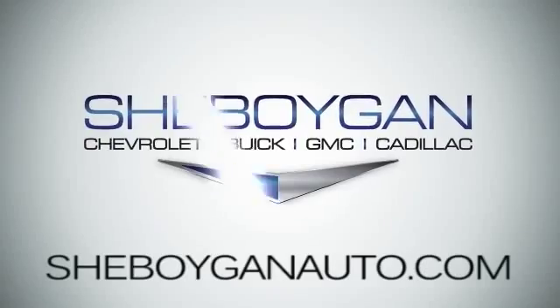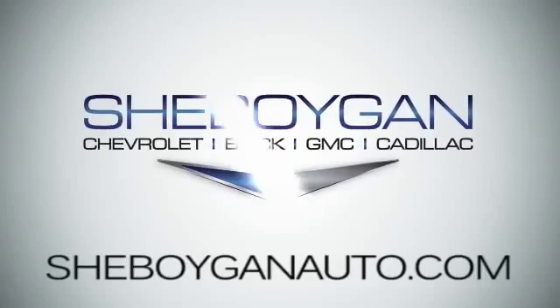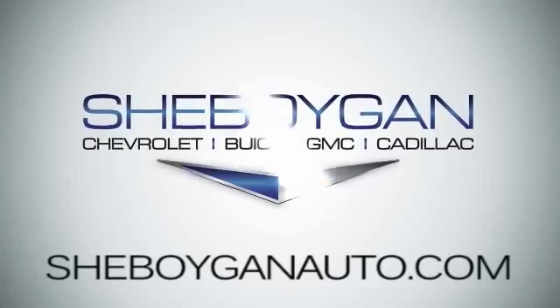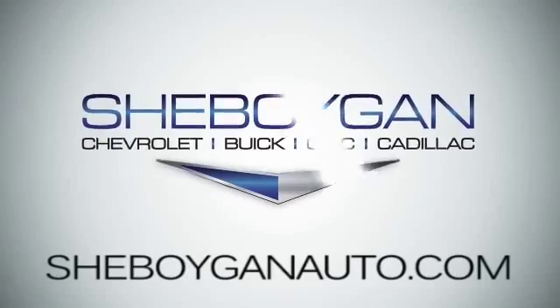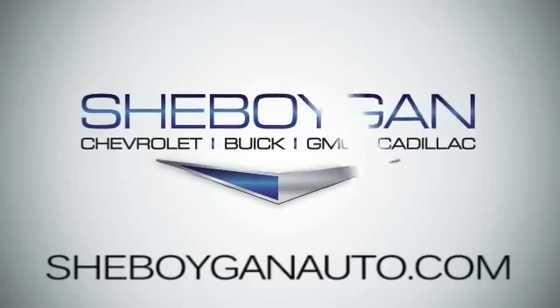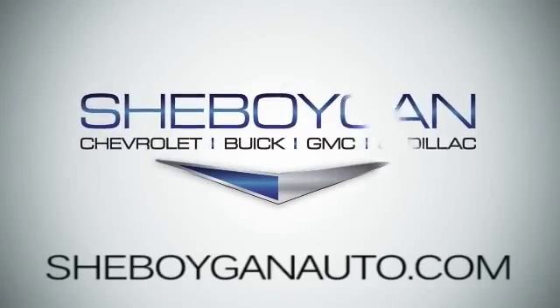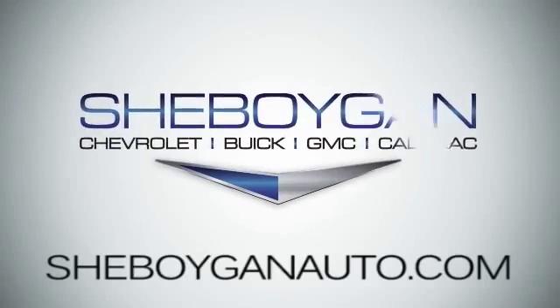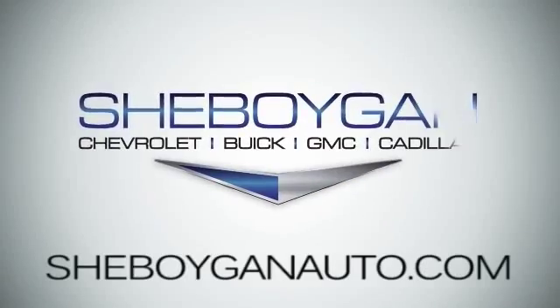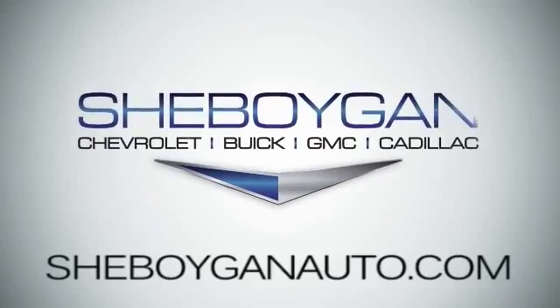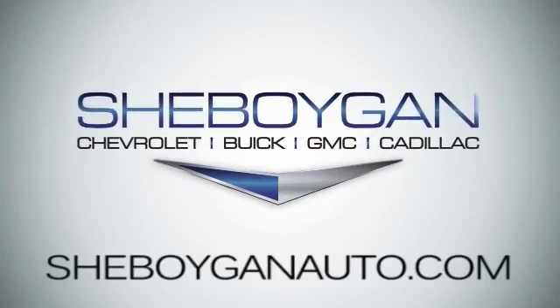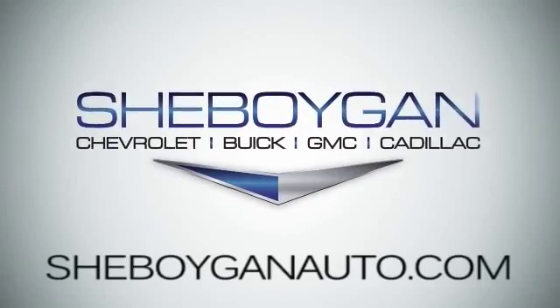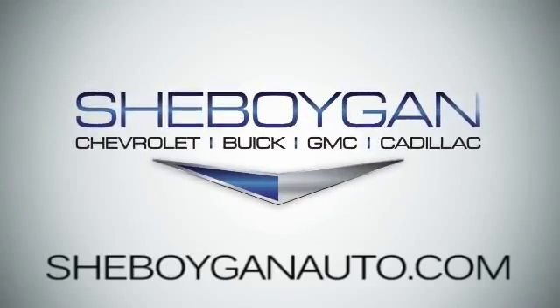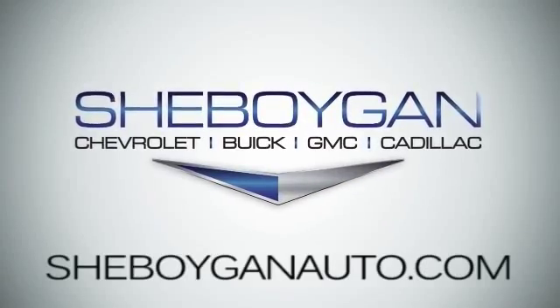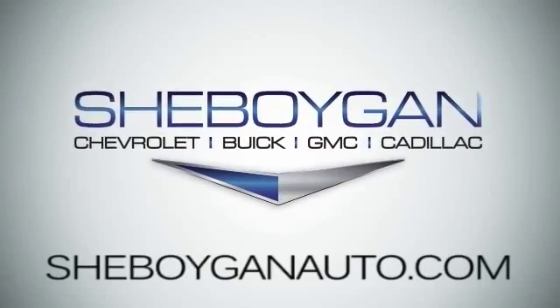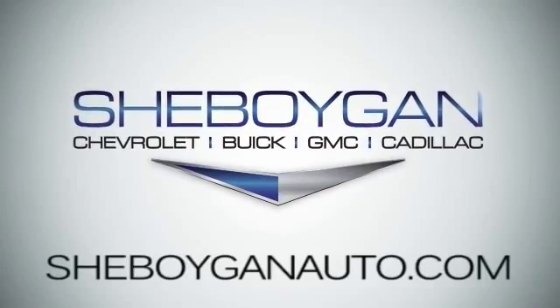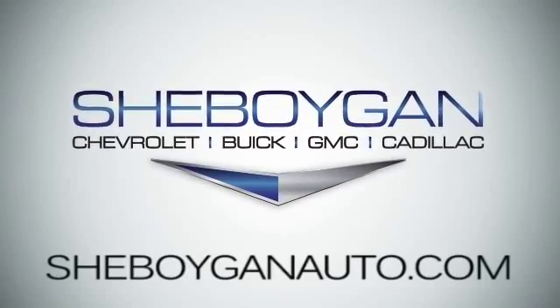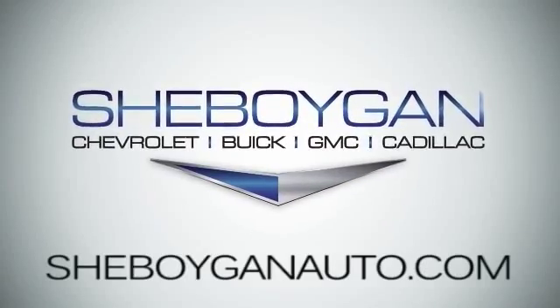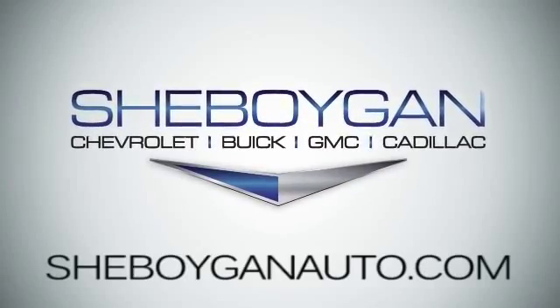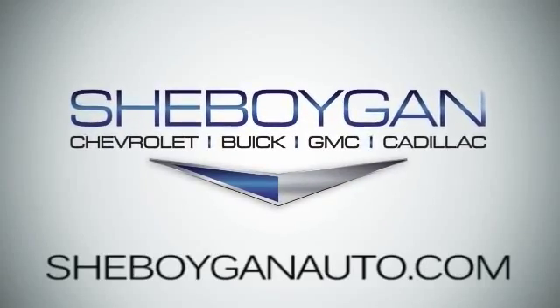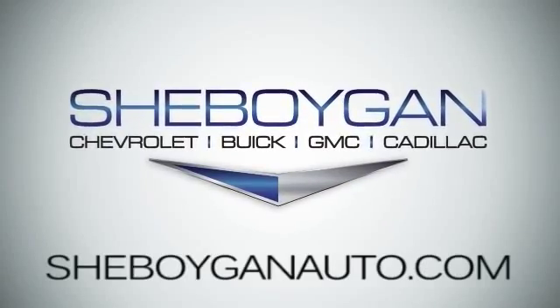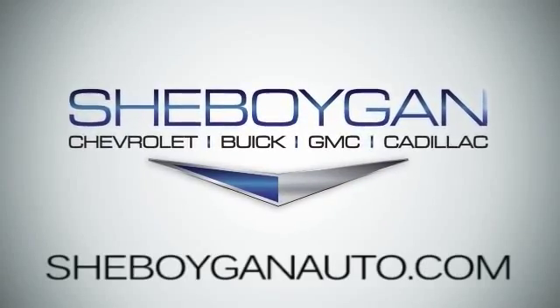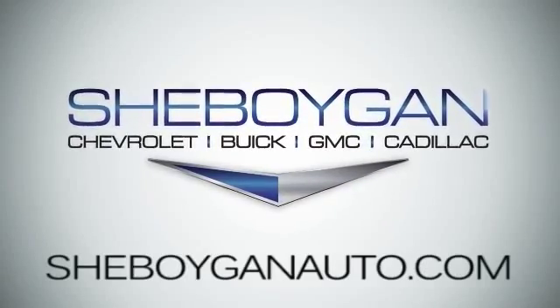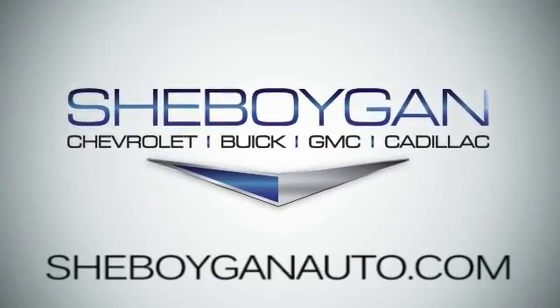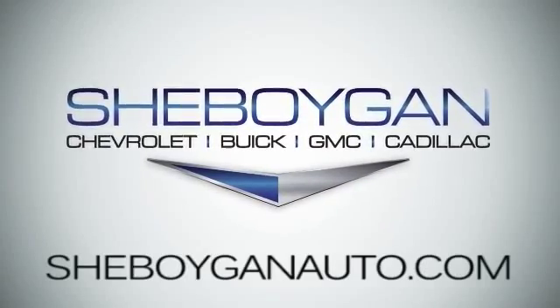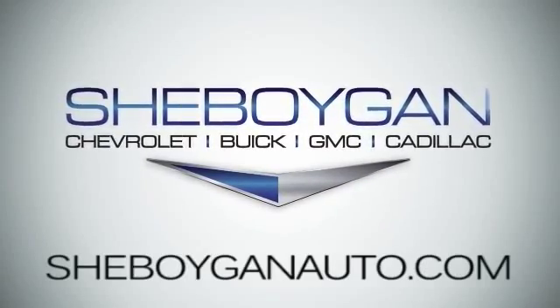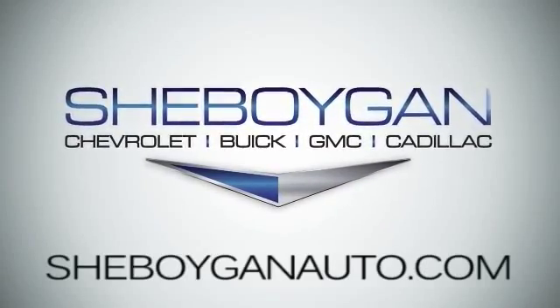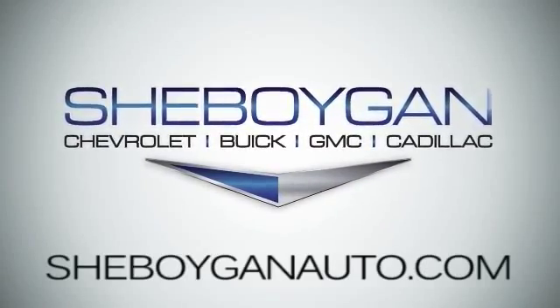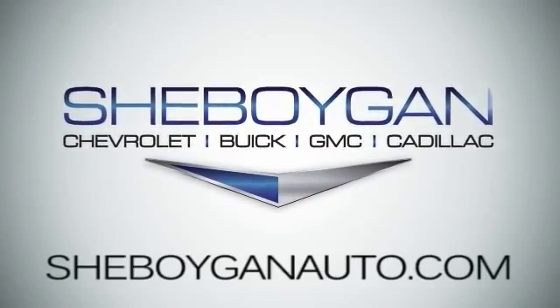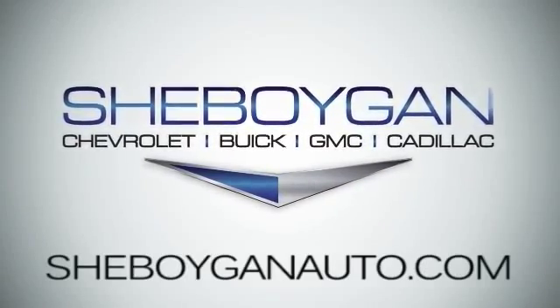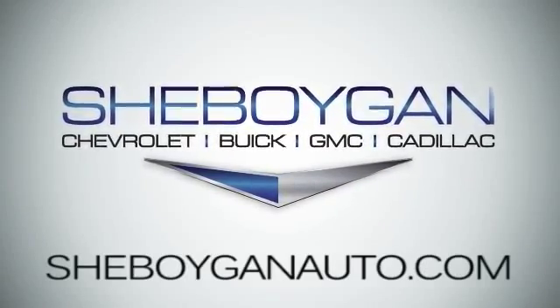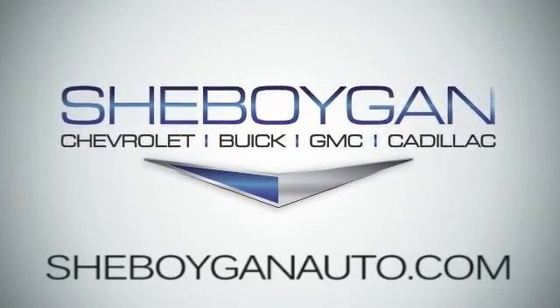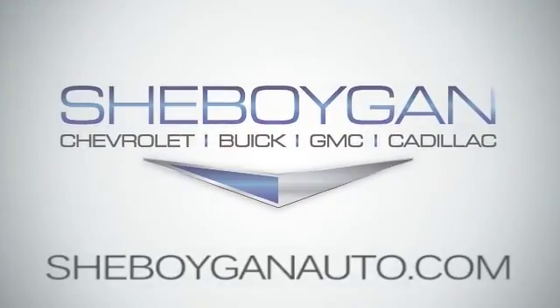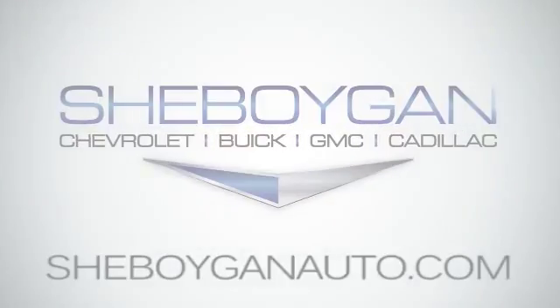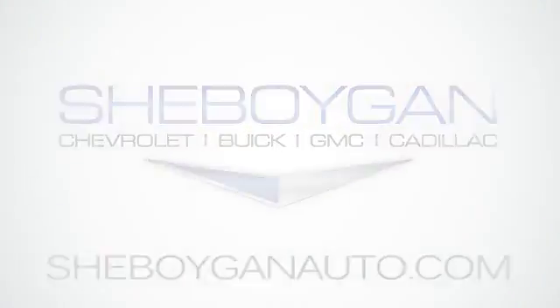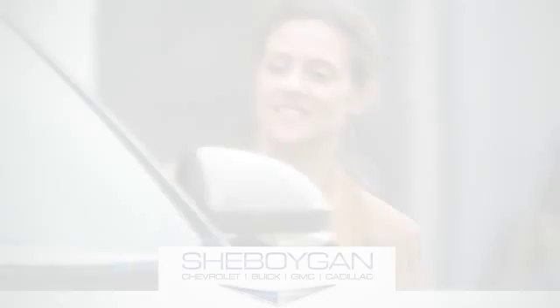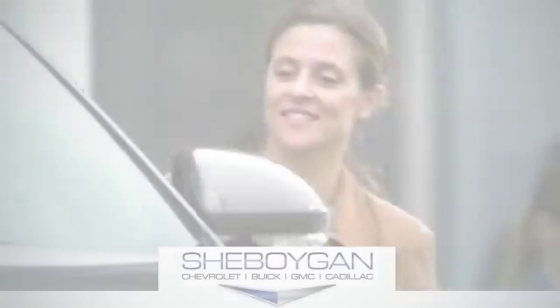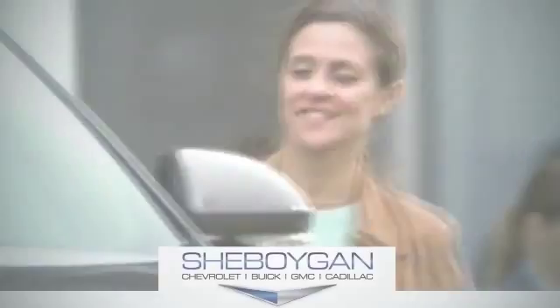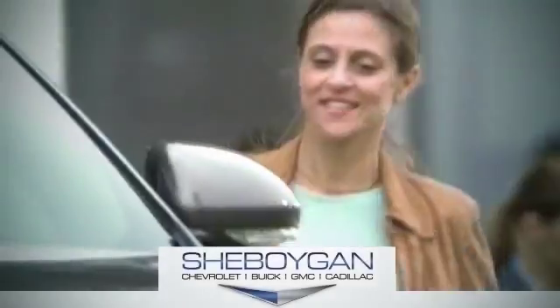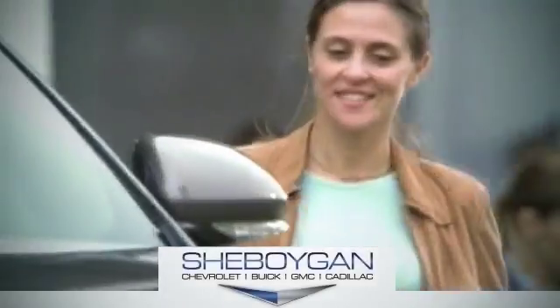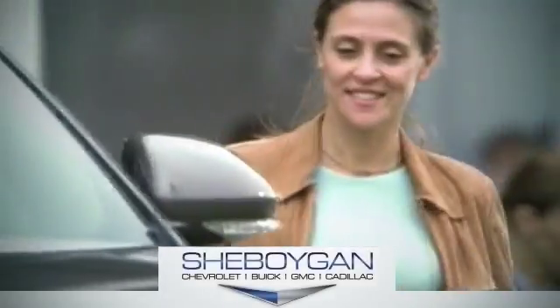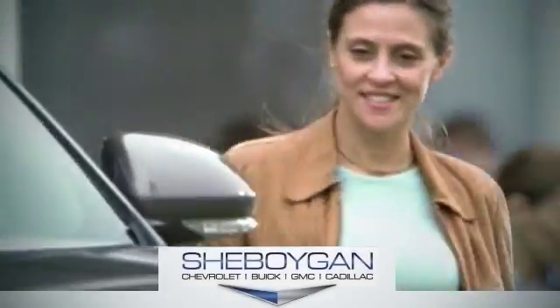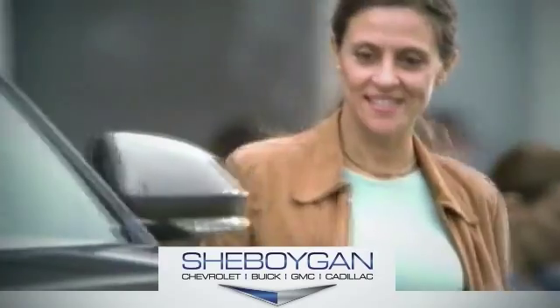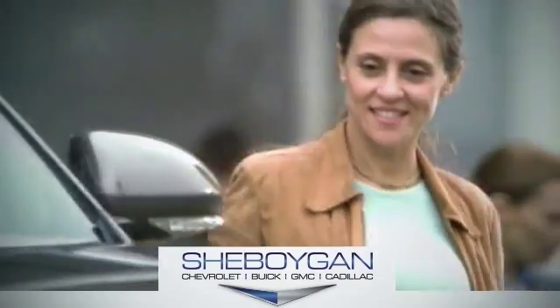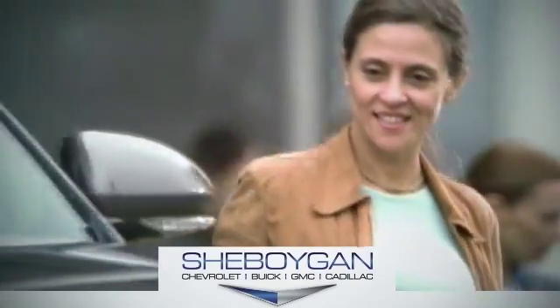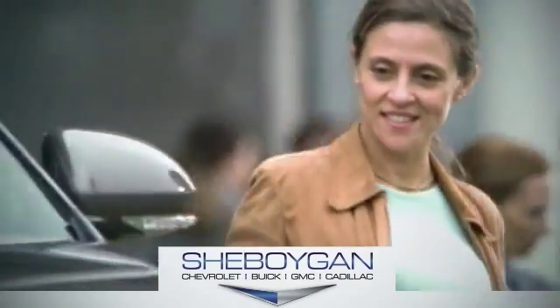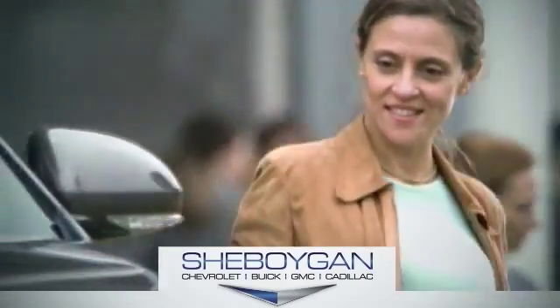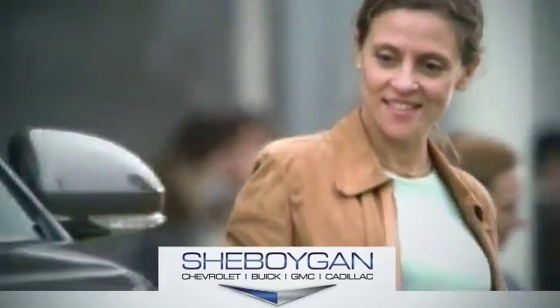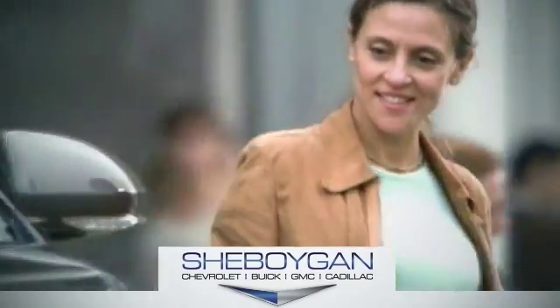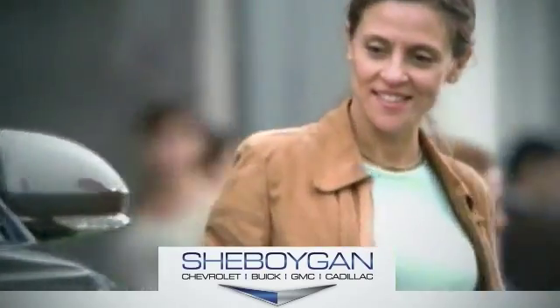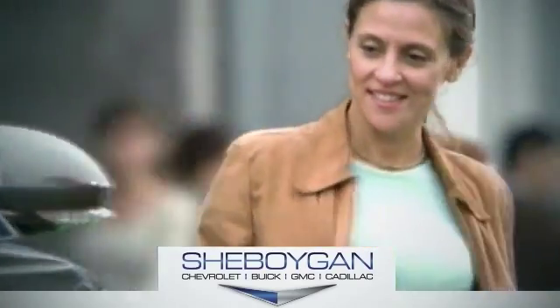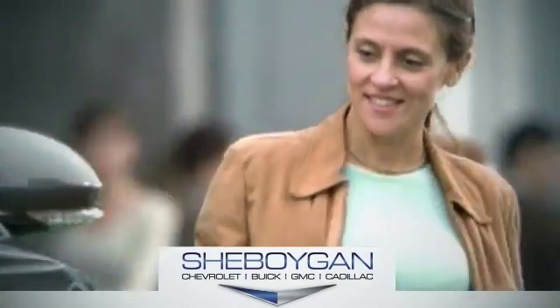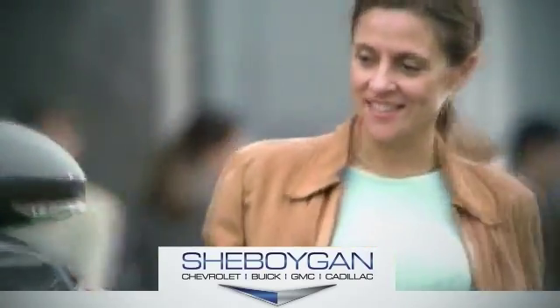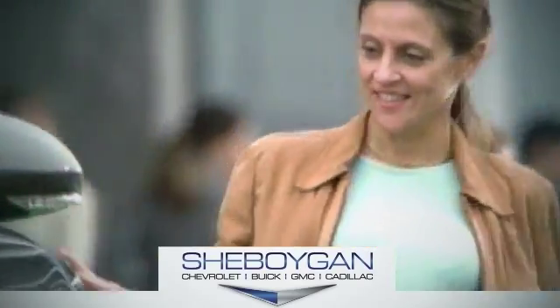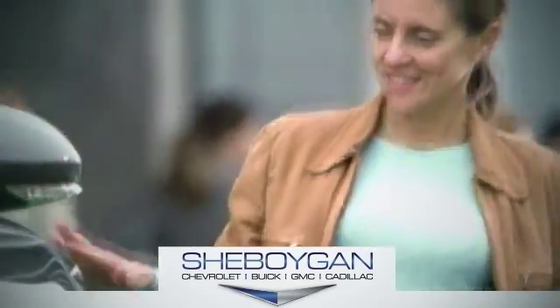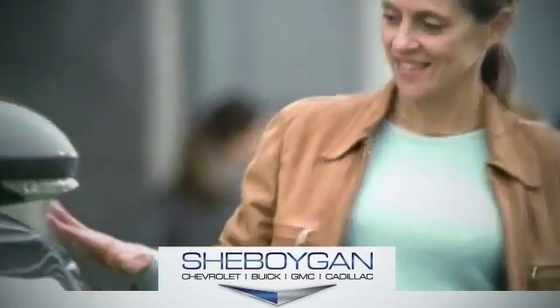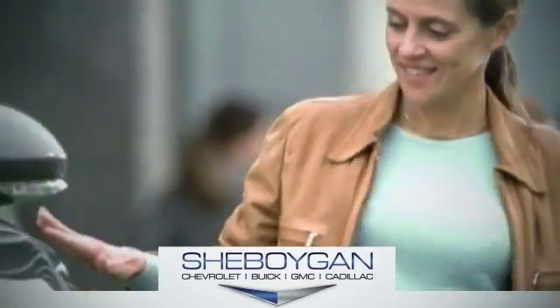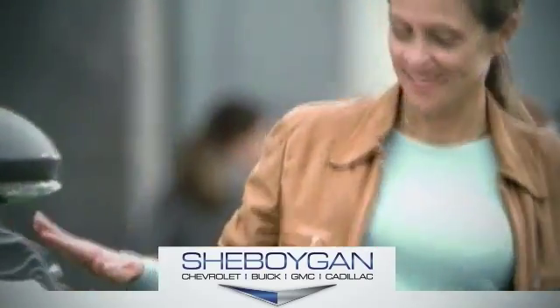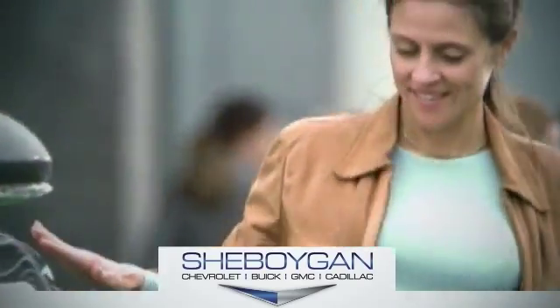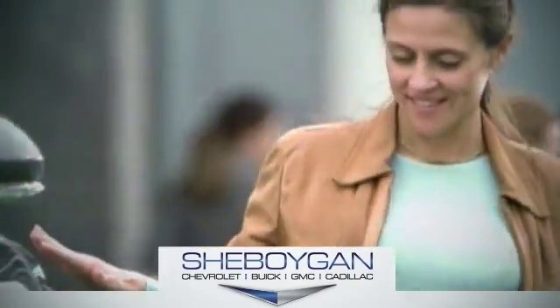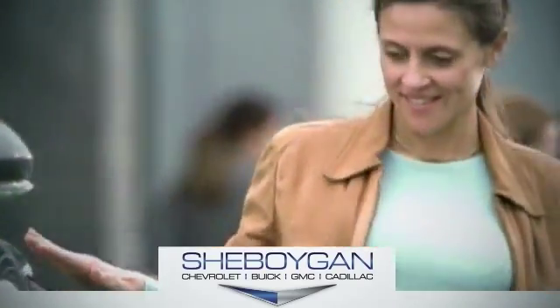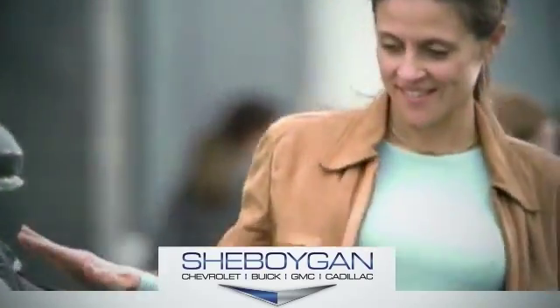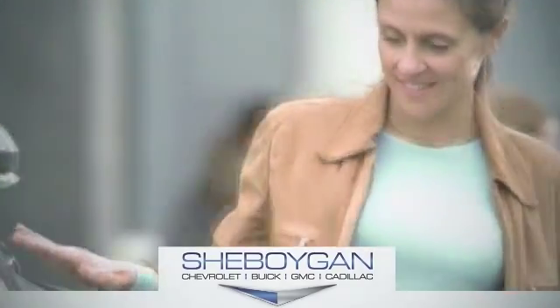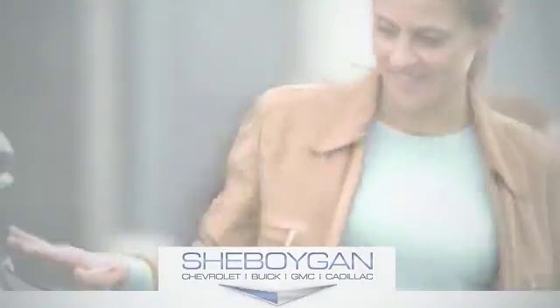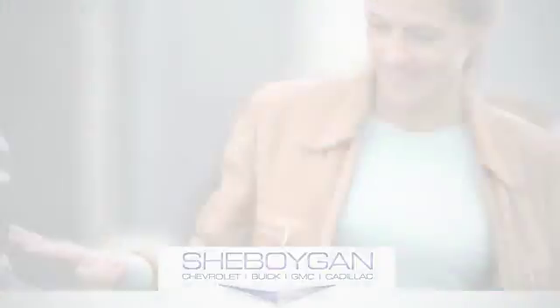At Sheboygan Chevrolet Buick GMC Cadillac, we treat you as friends and family in a stress-free environment.